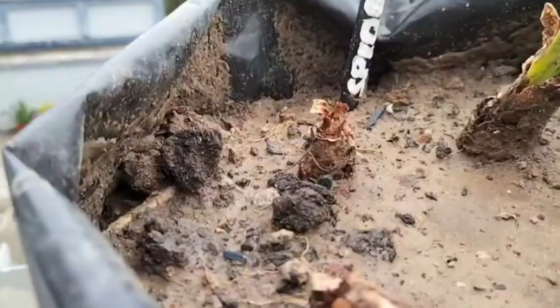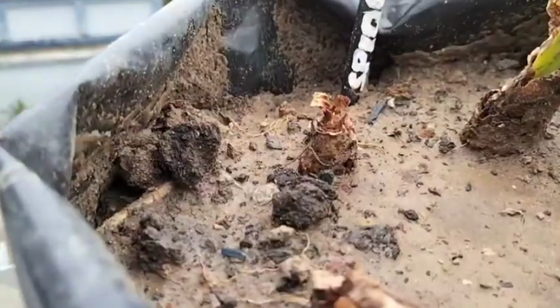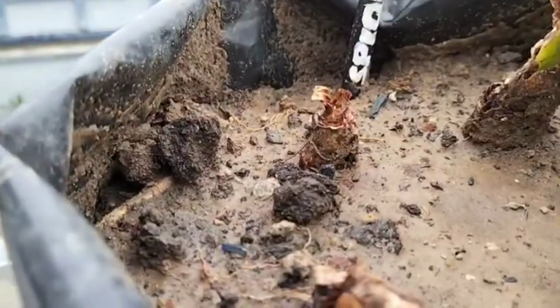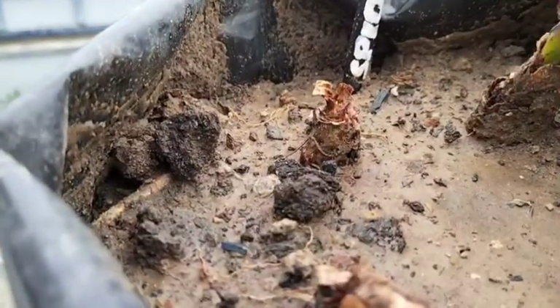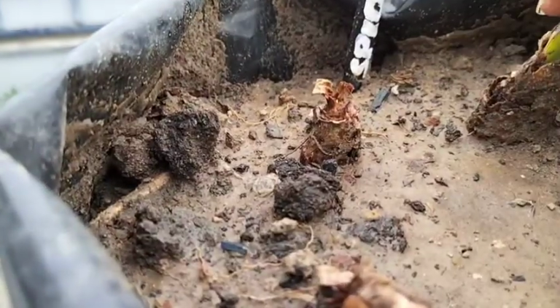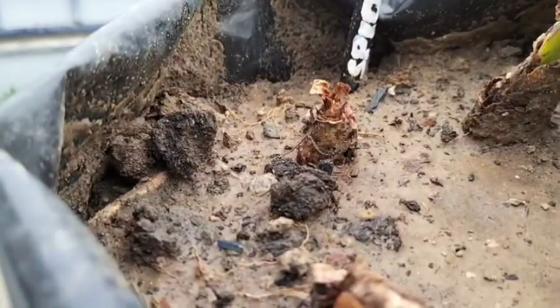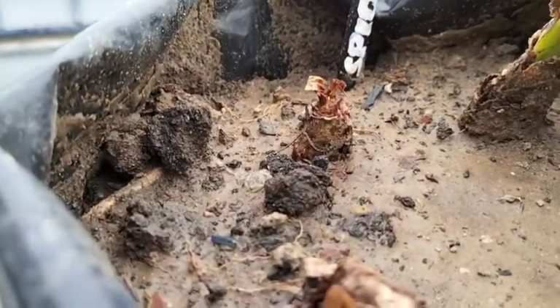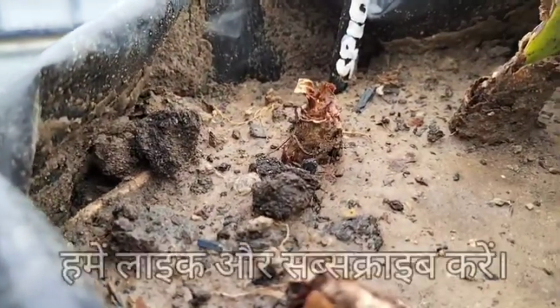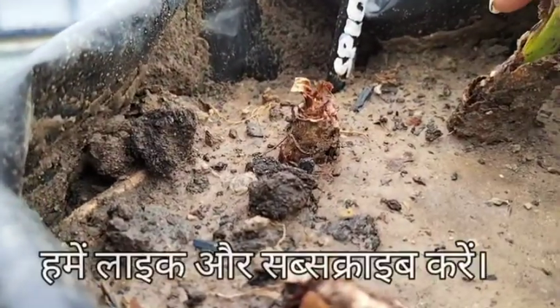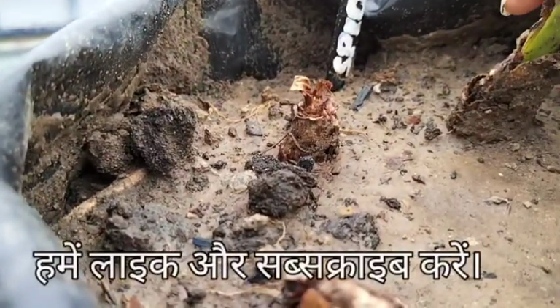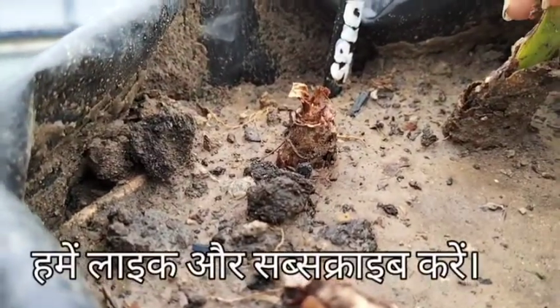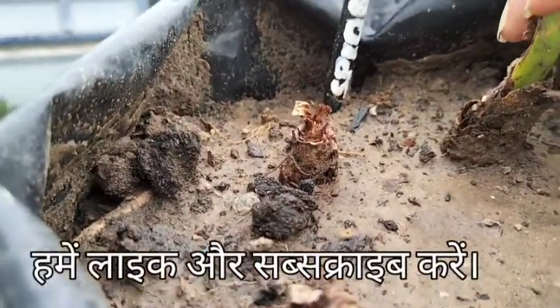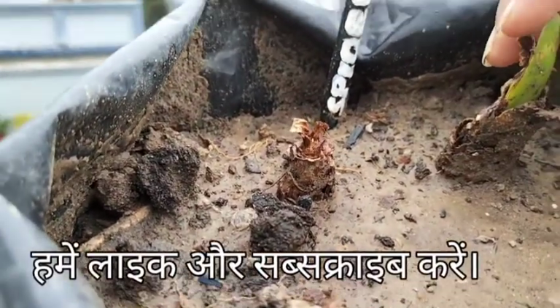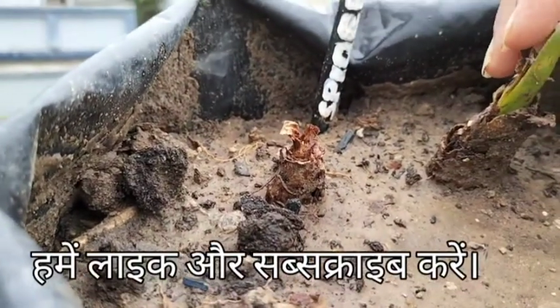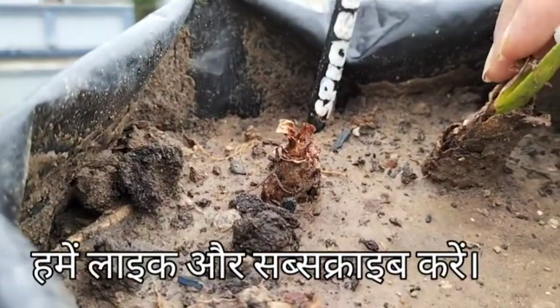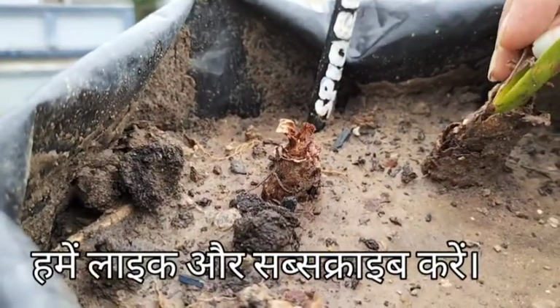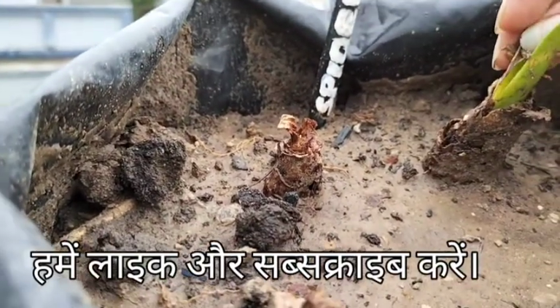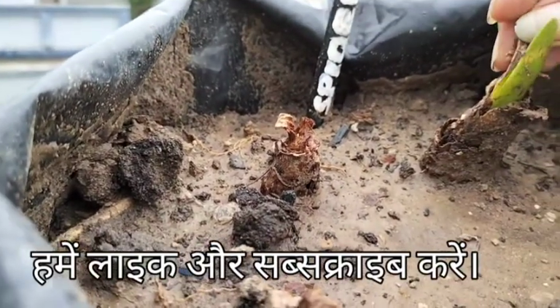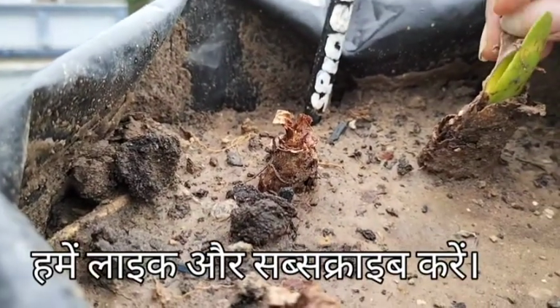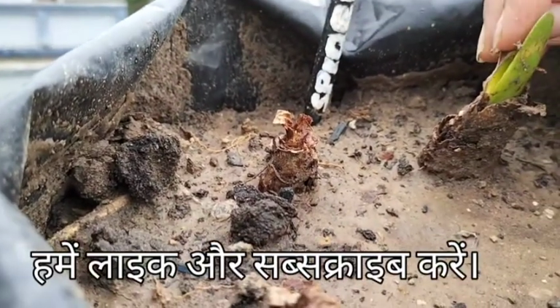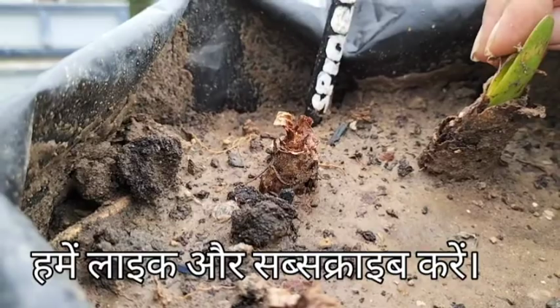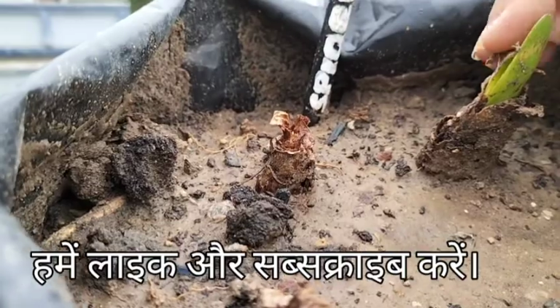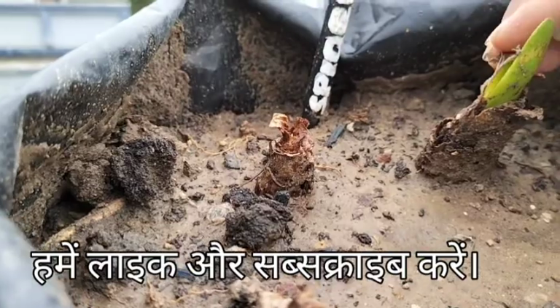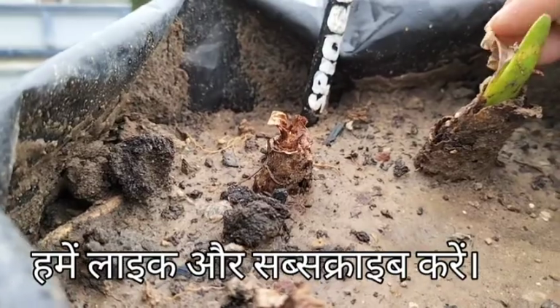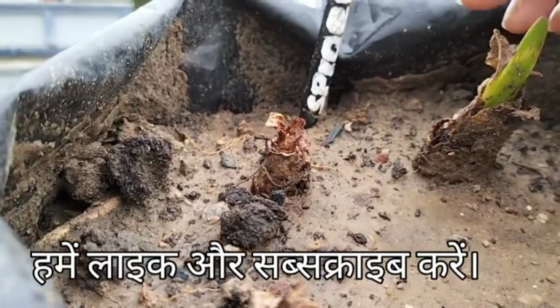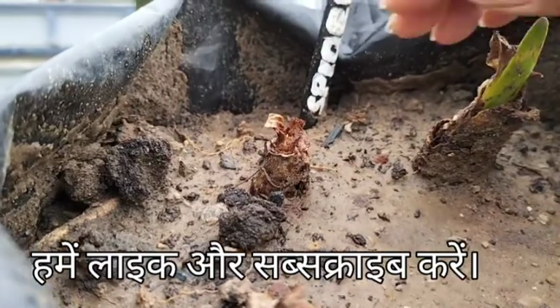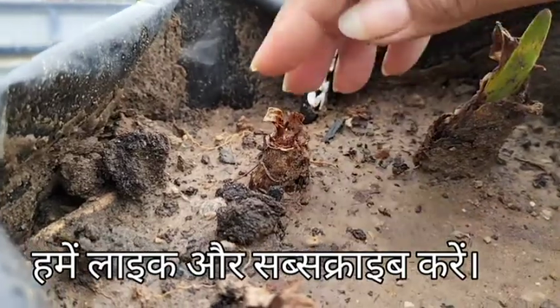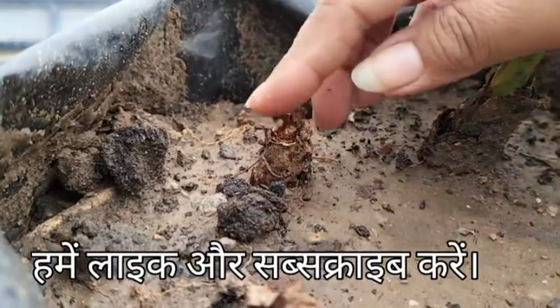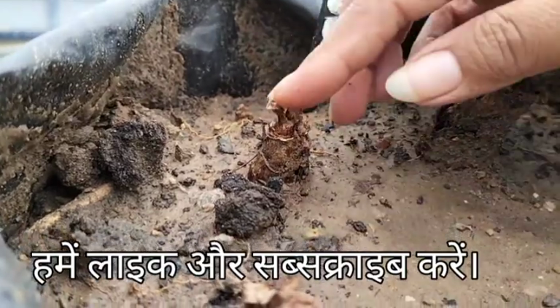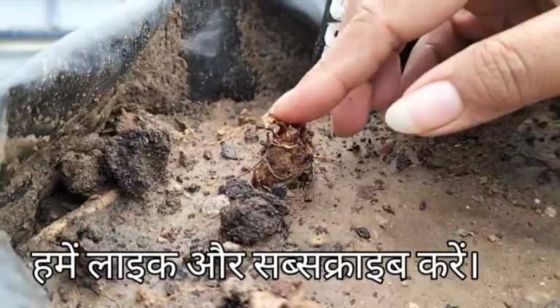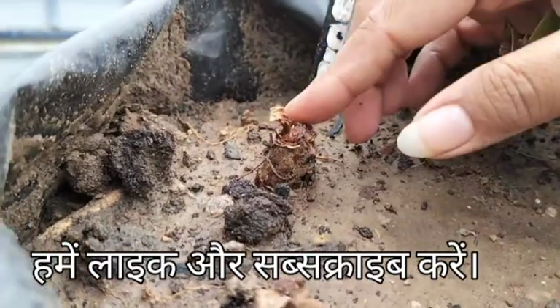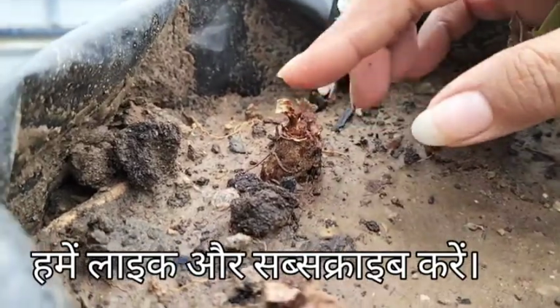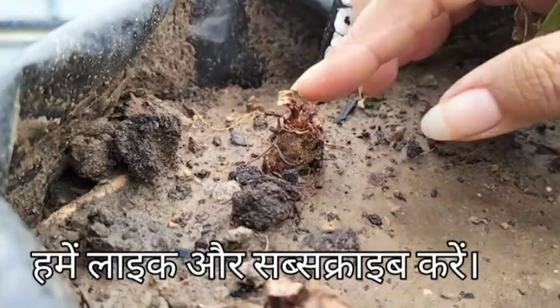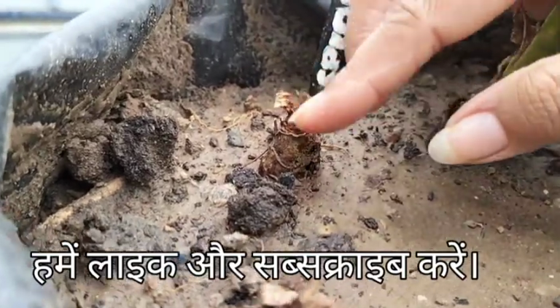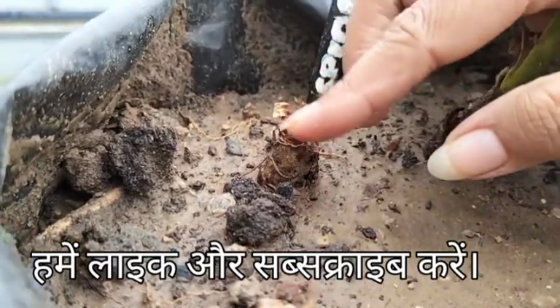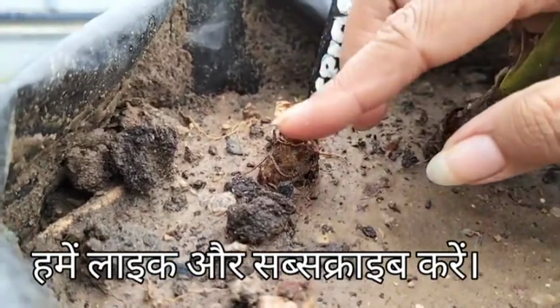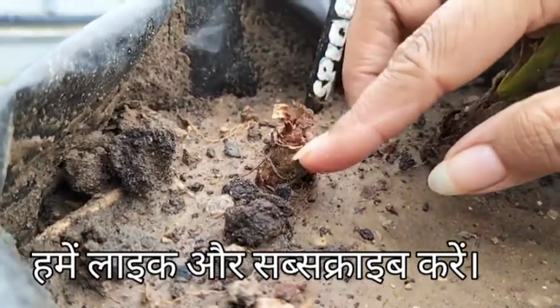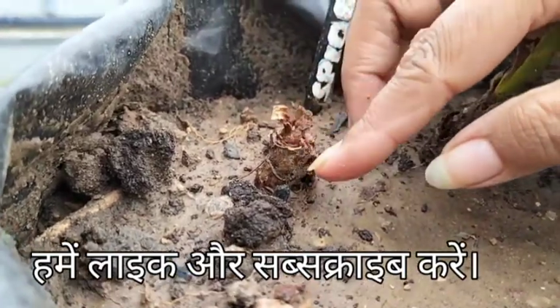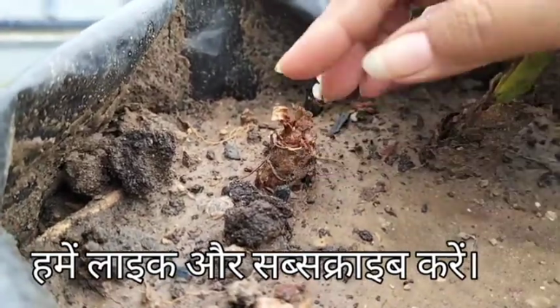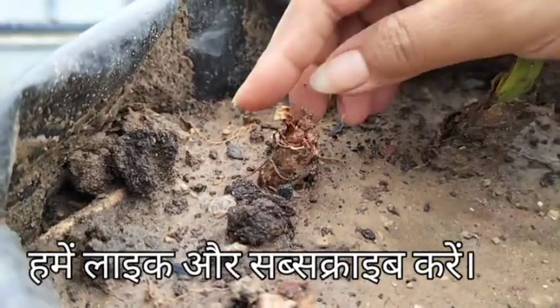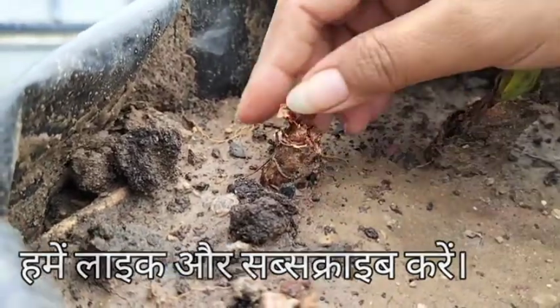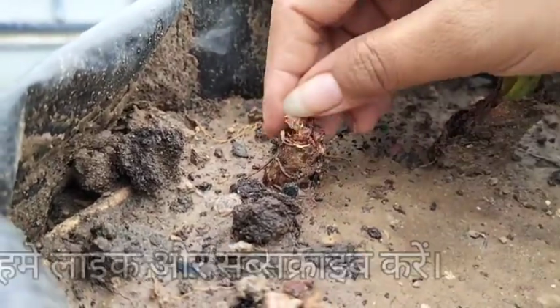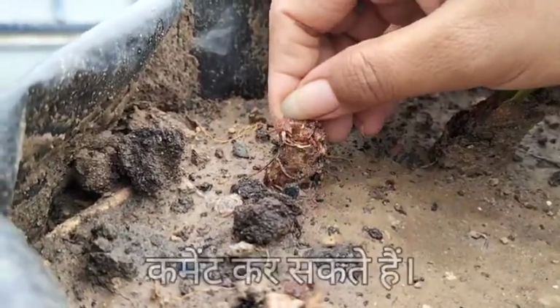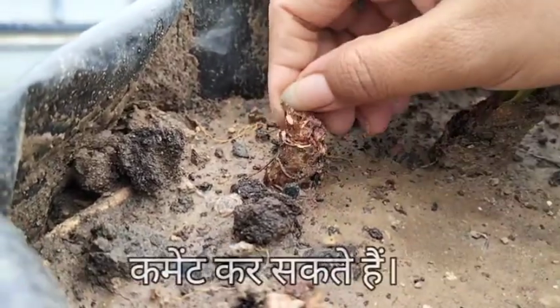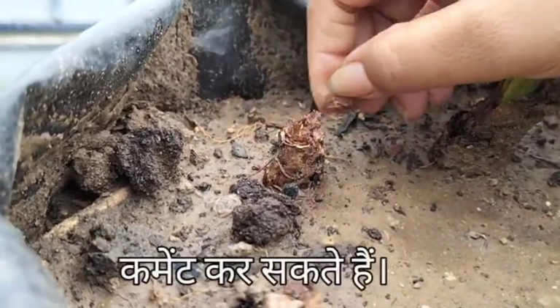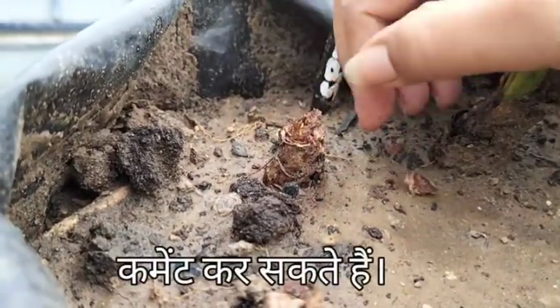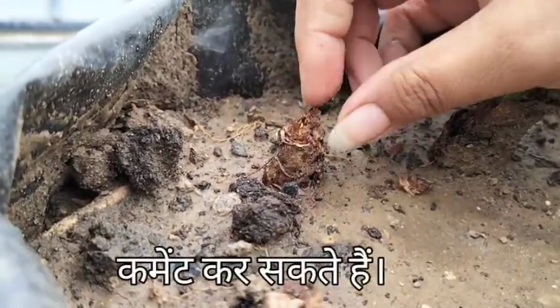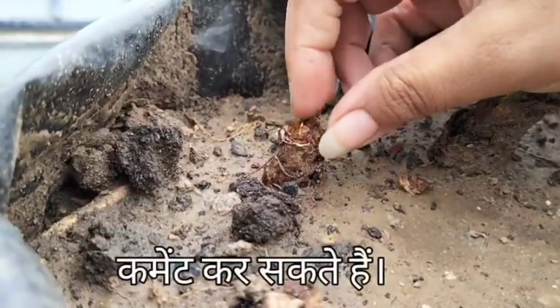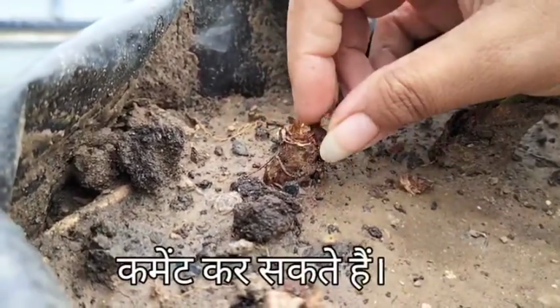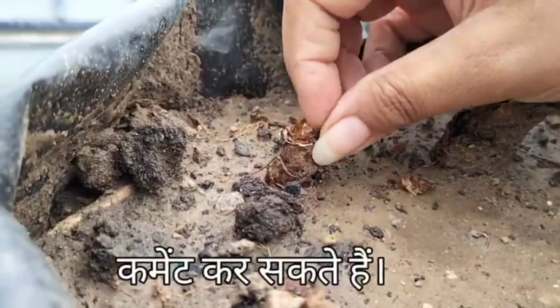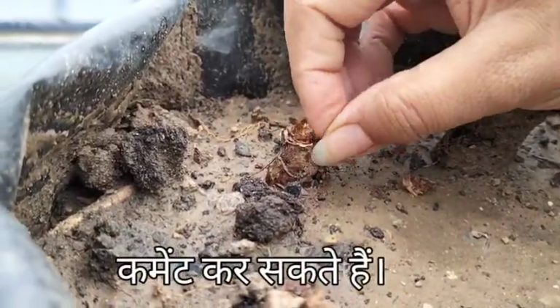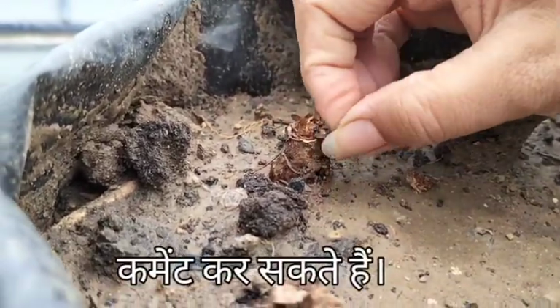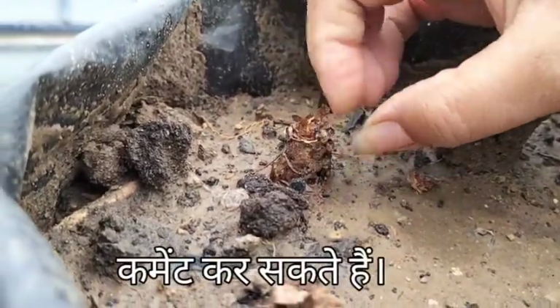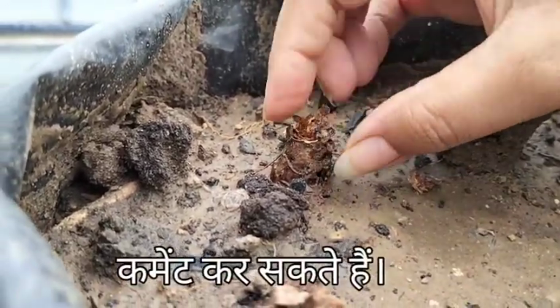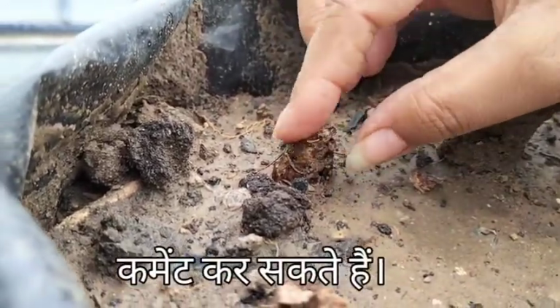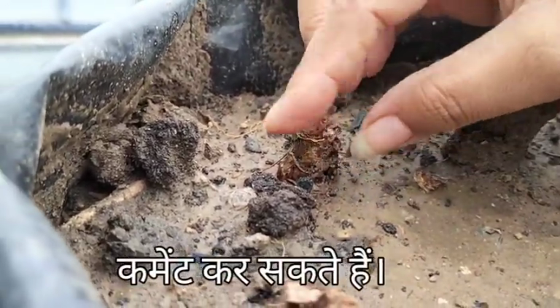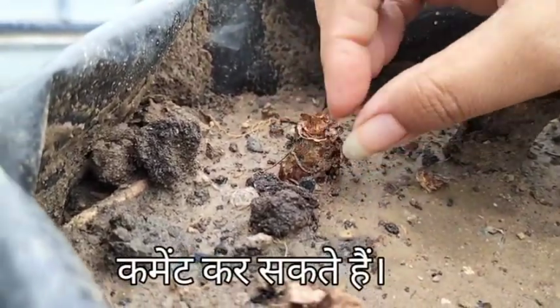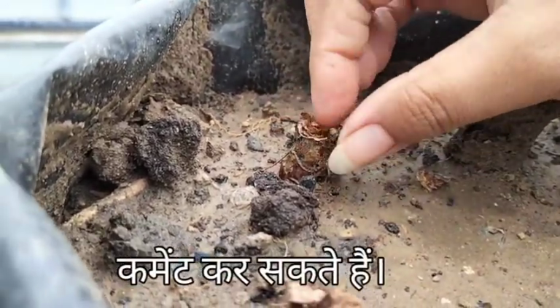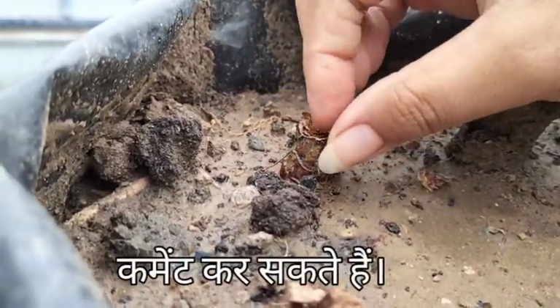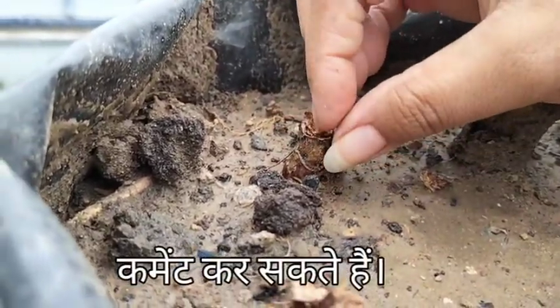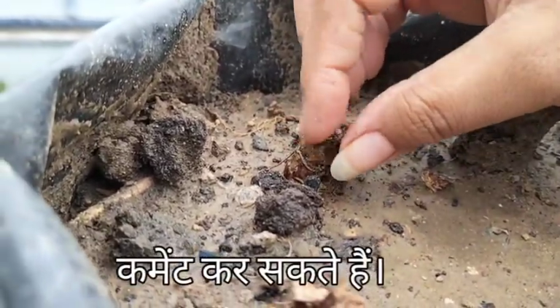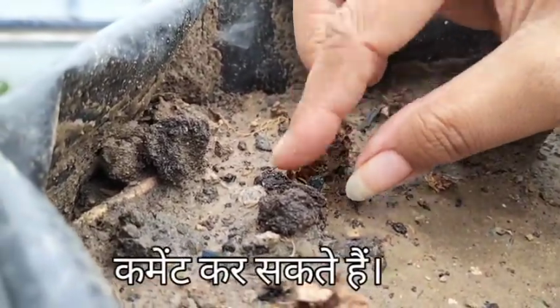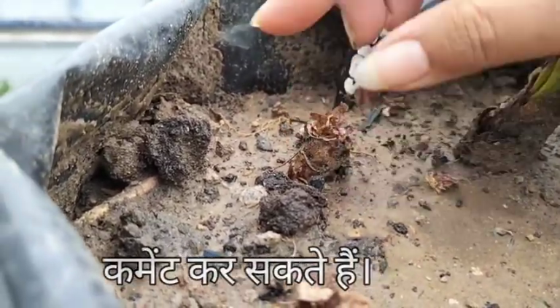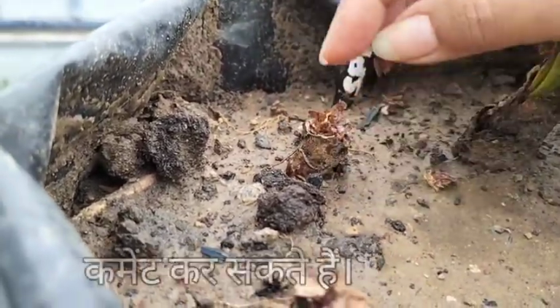Do subscribe to our channel and keep following for more garden tips. See you soon. Bye.